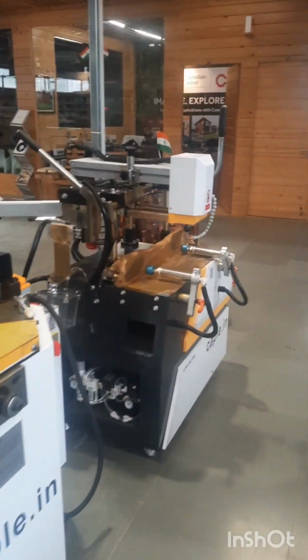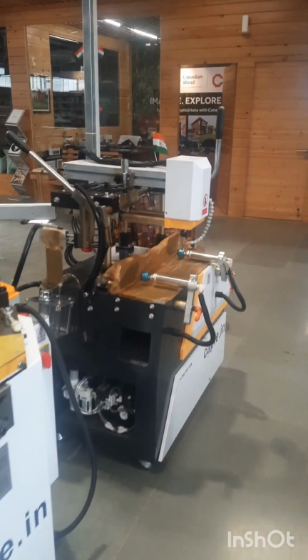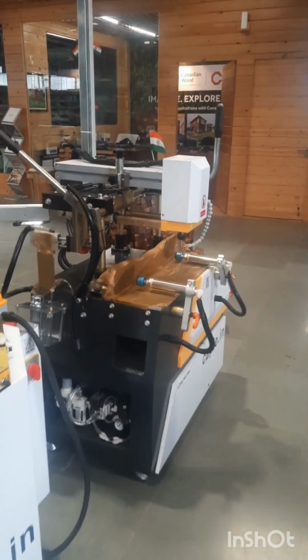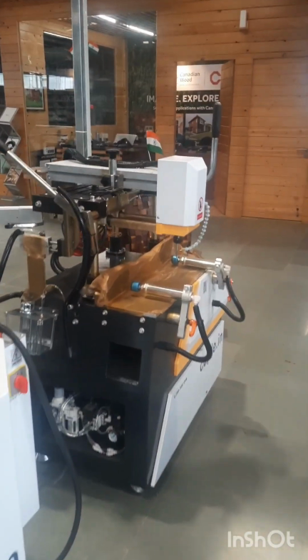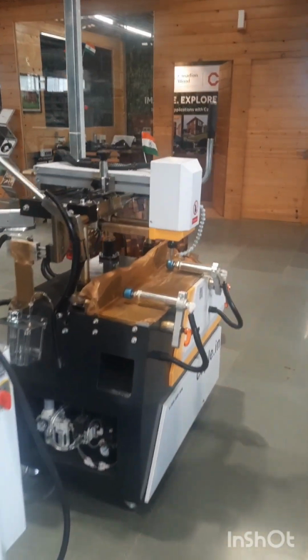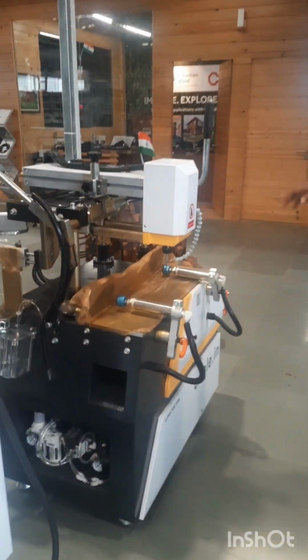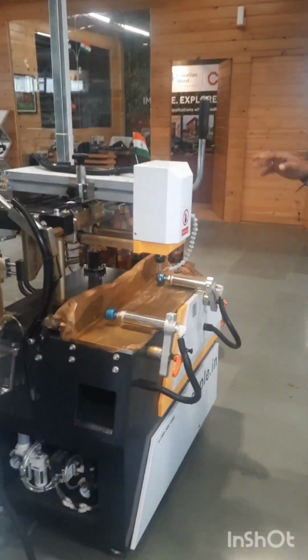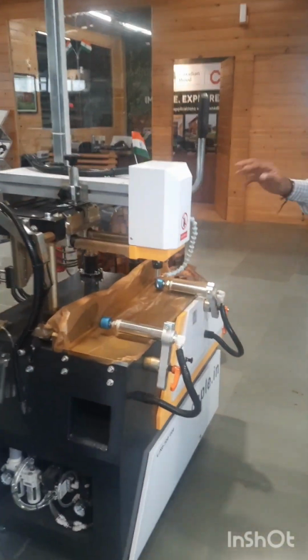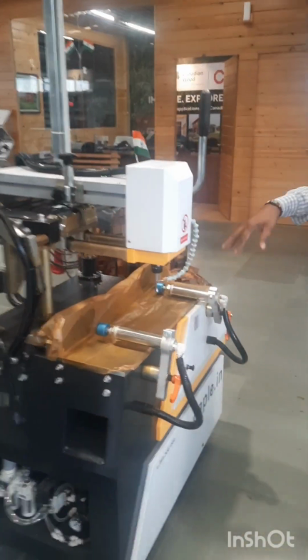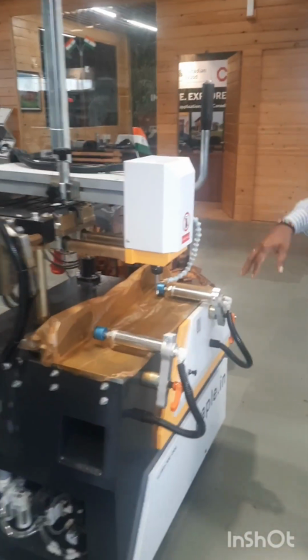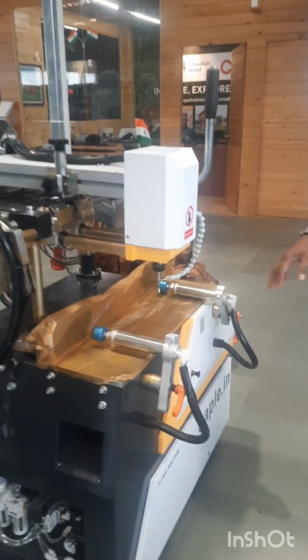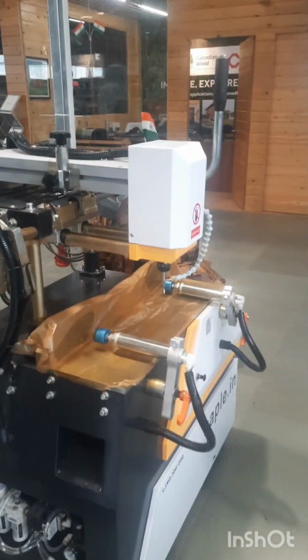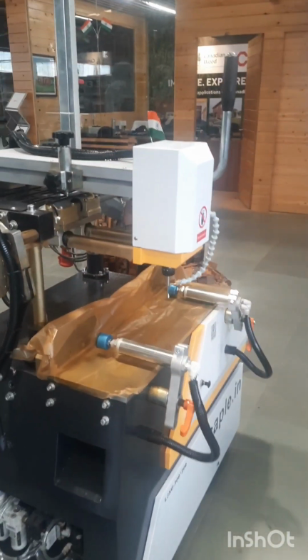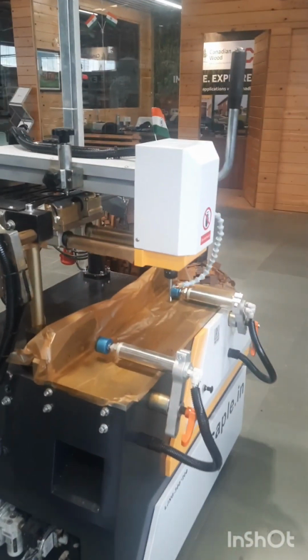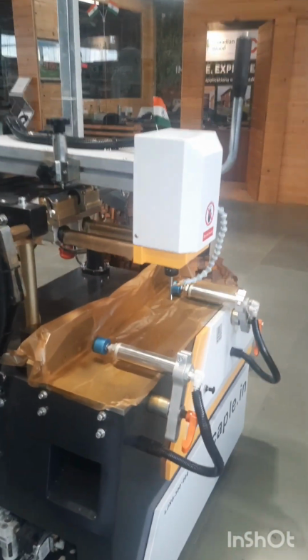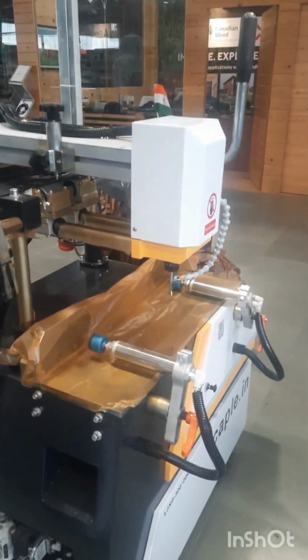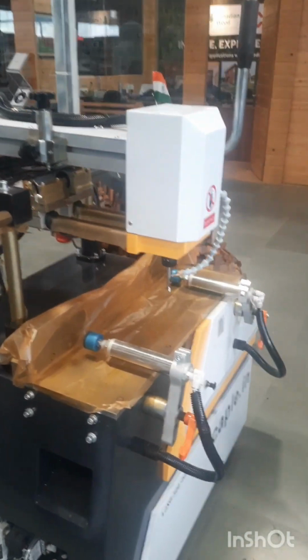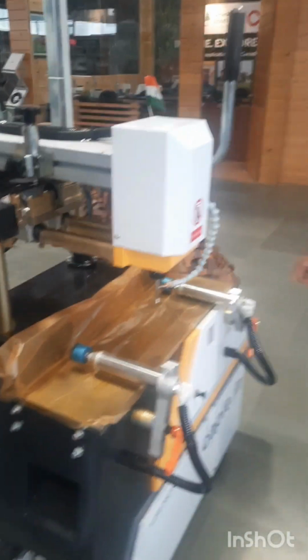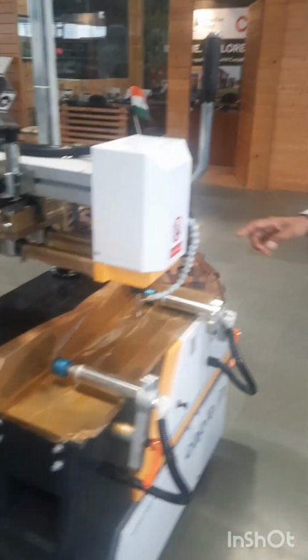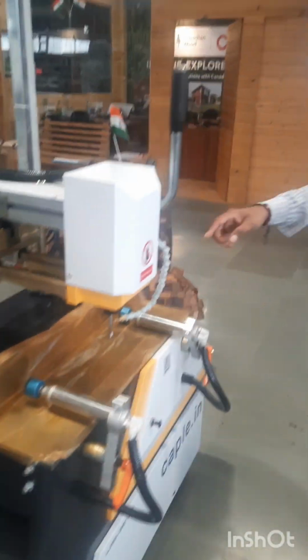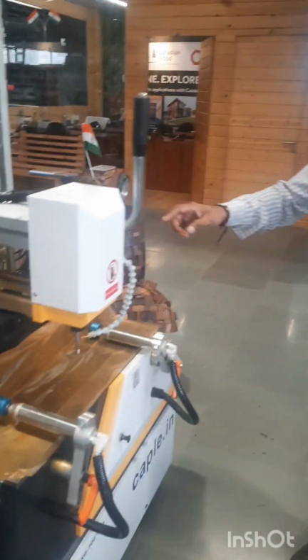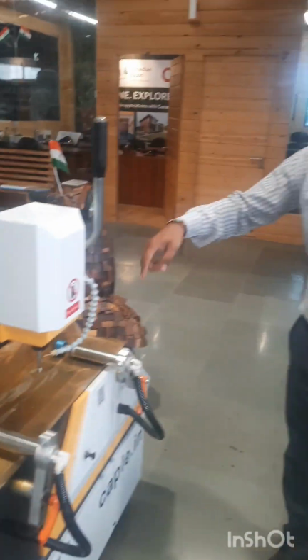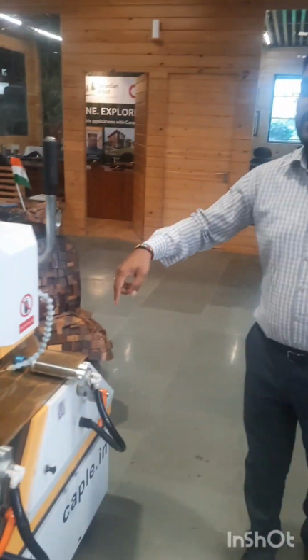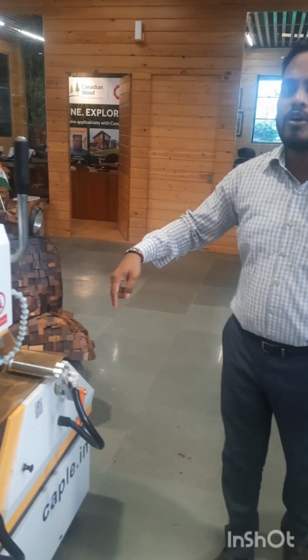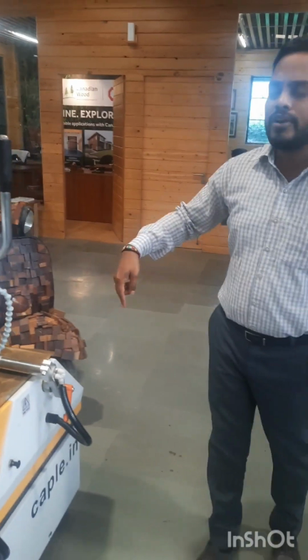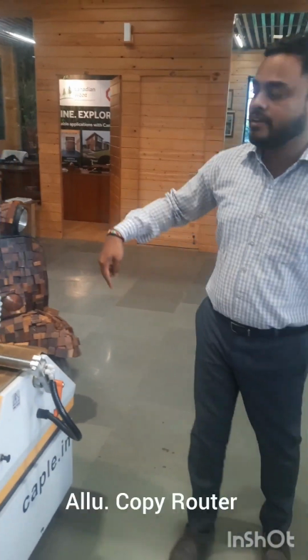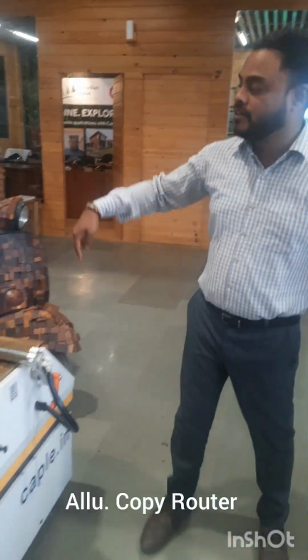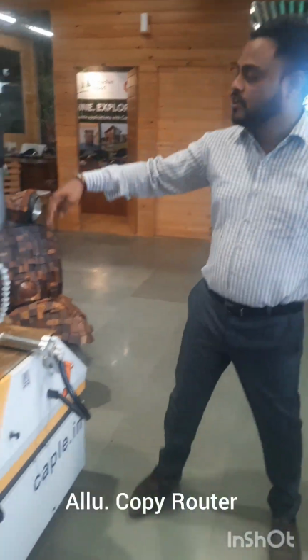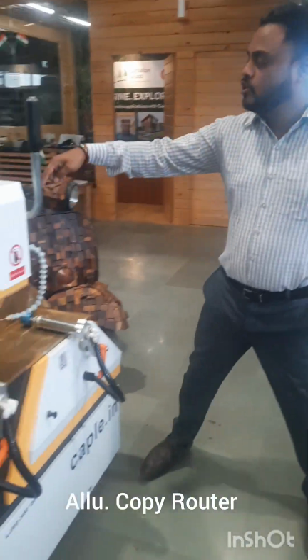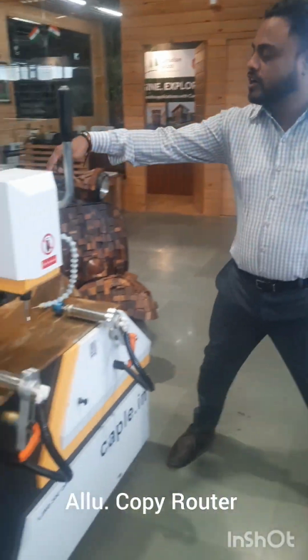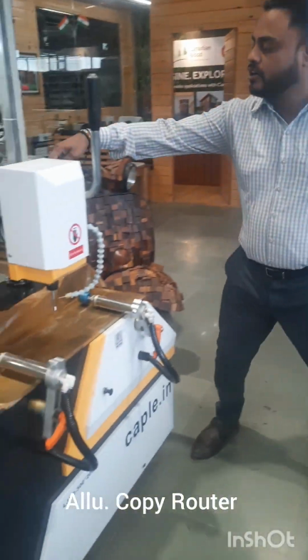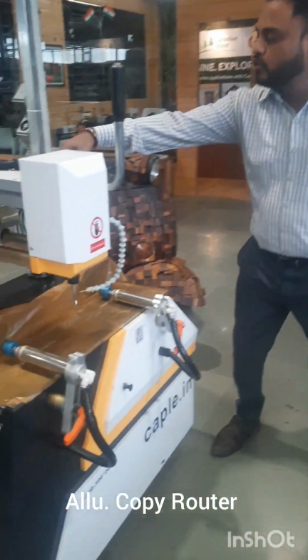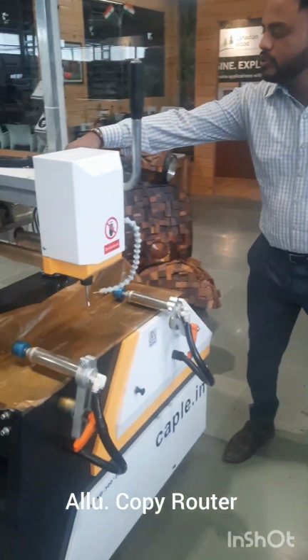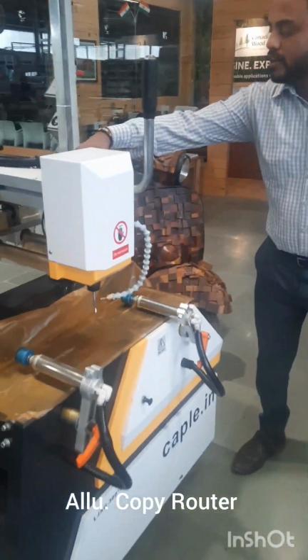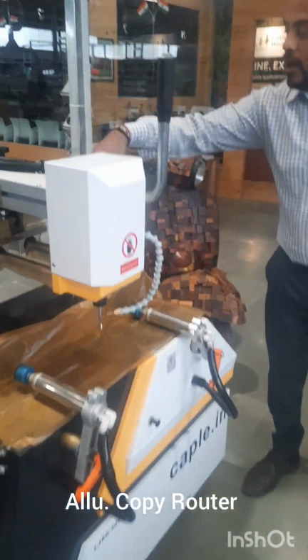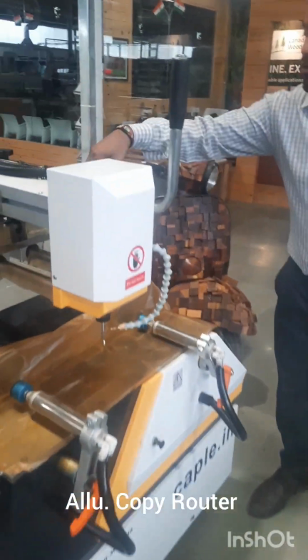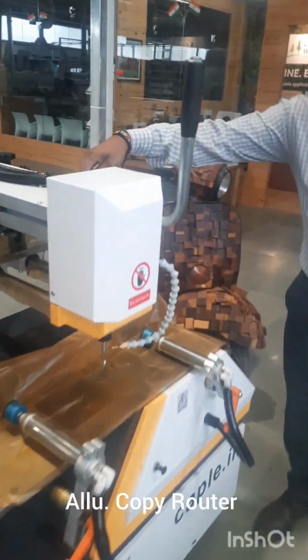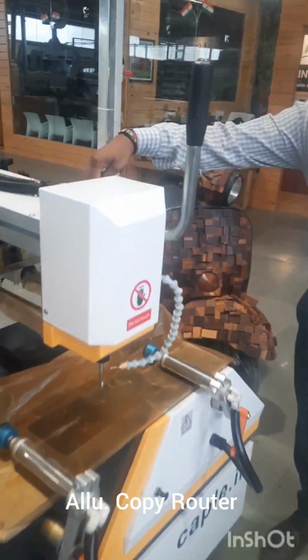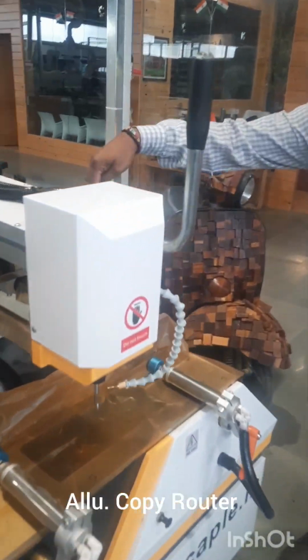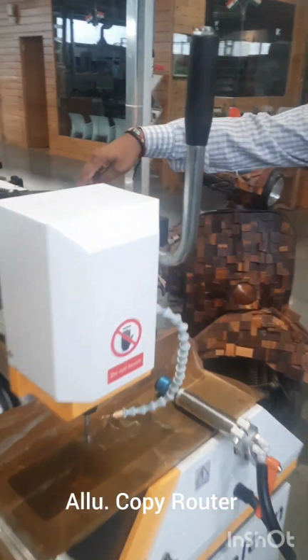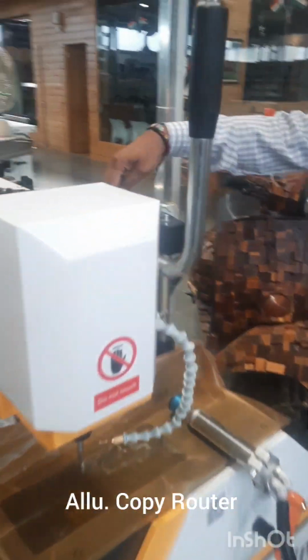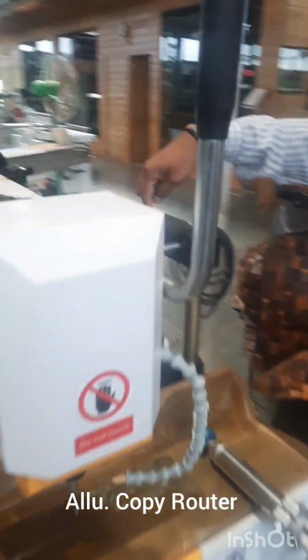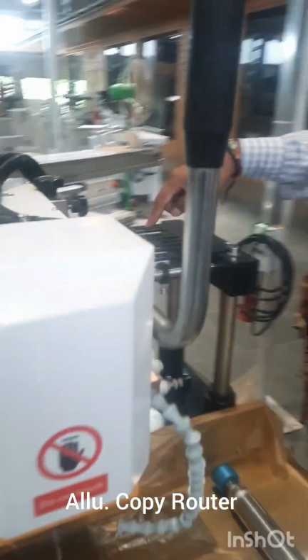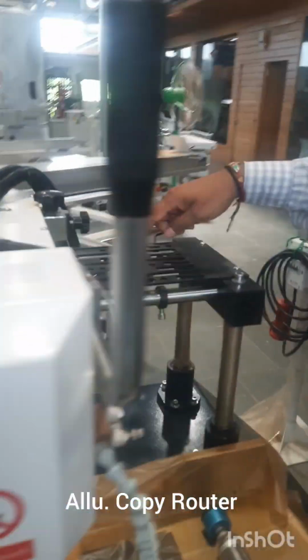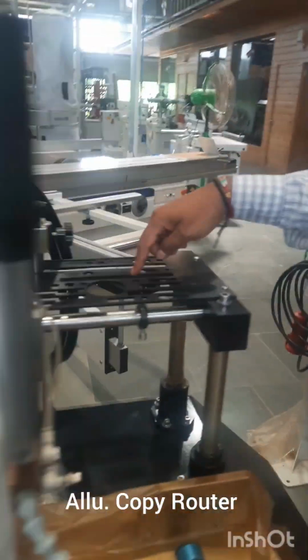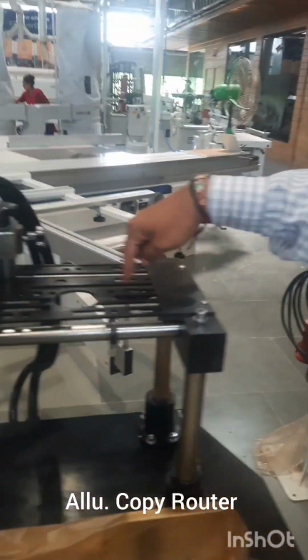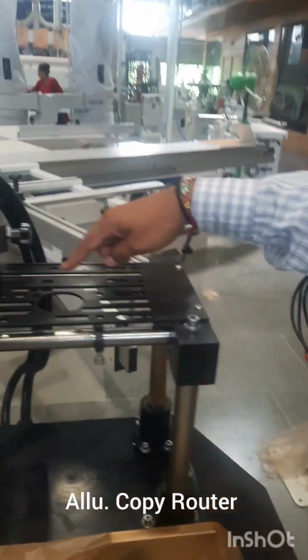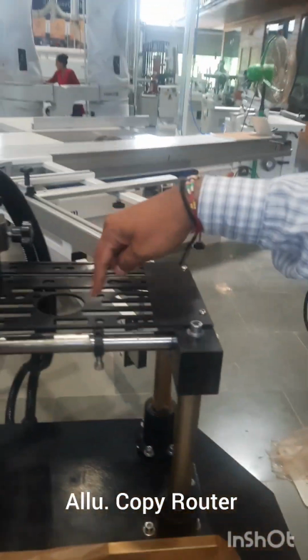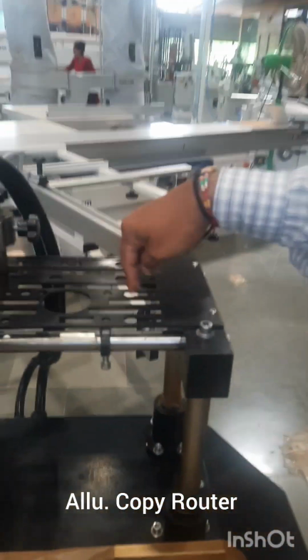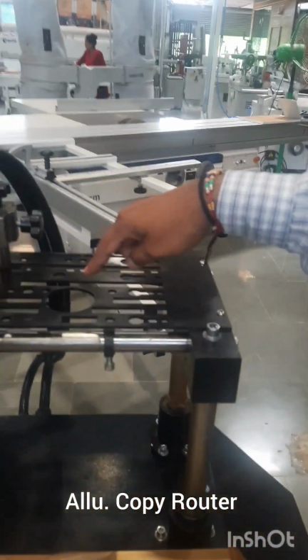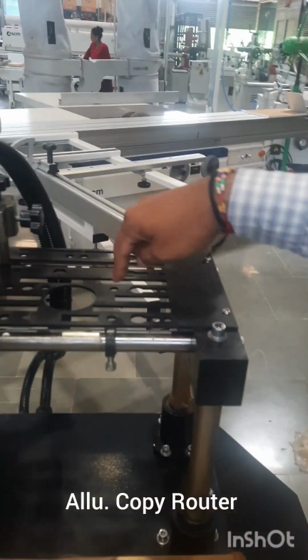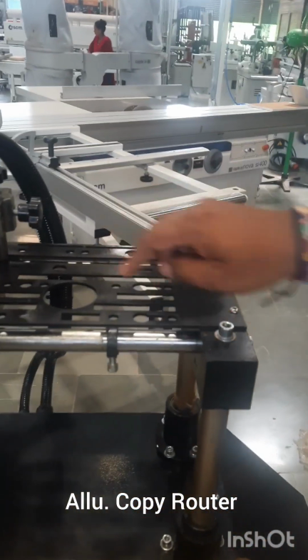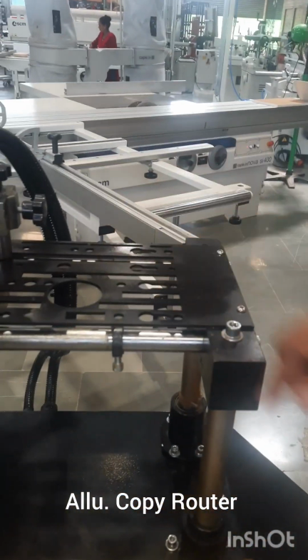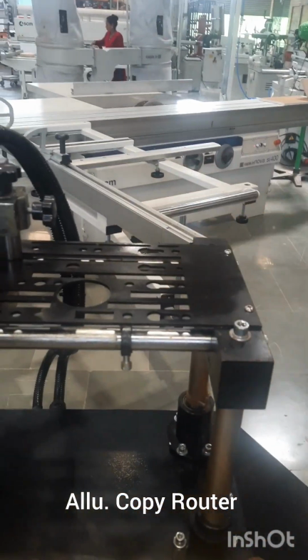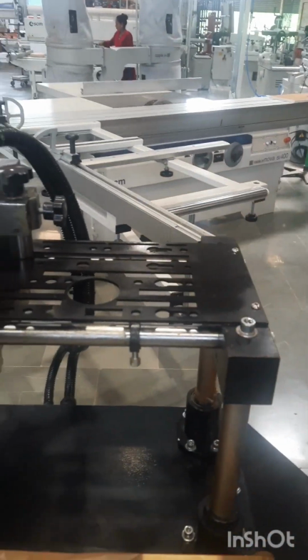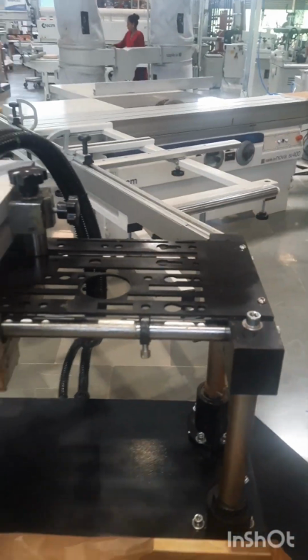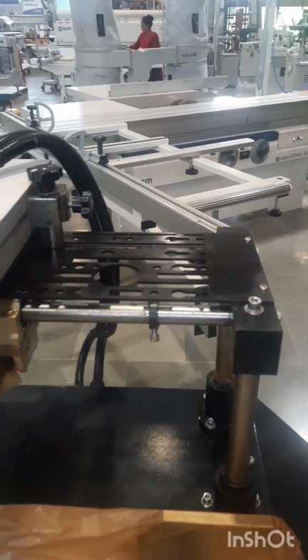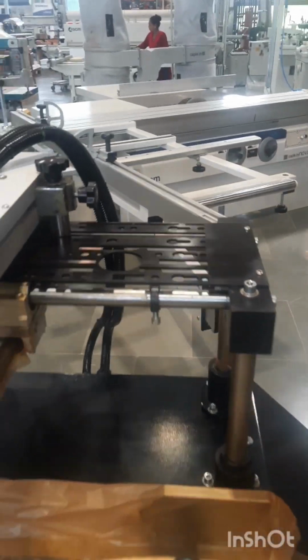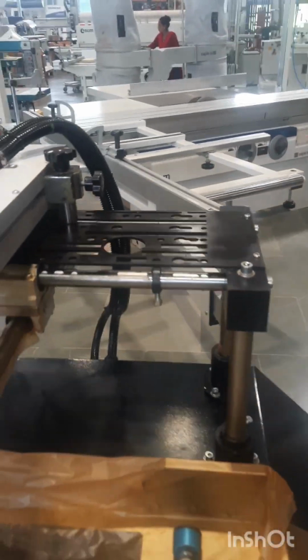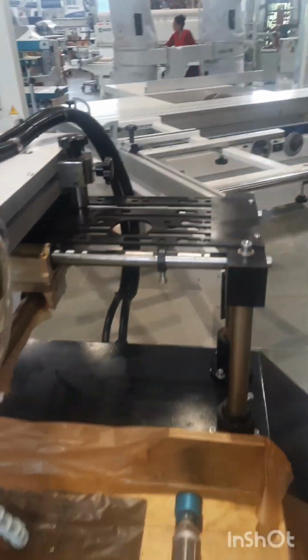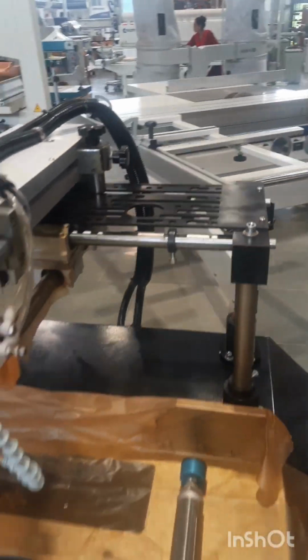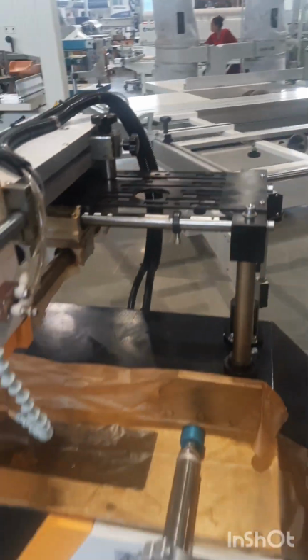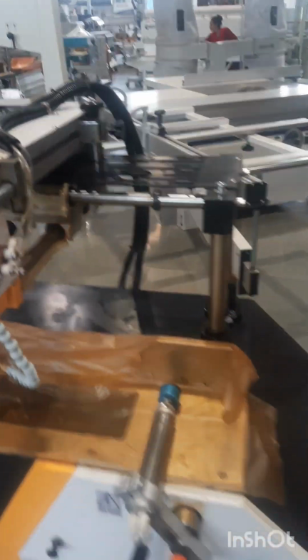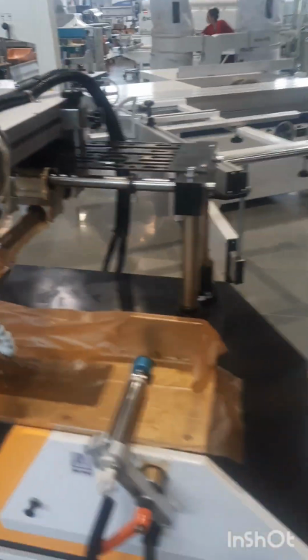This is a copy router for aluminium routing. You can do the routing of different shapes and articles.